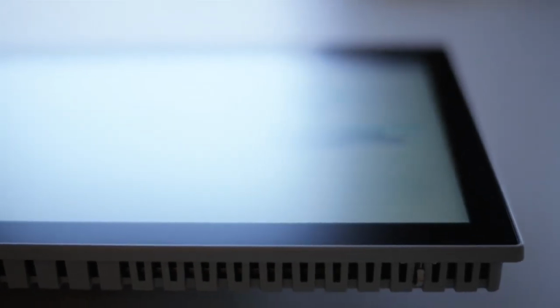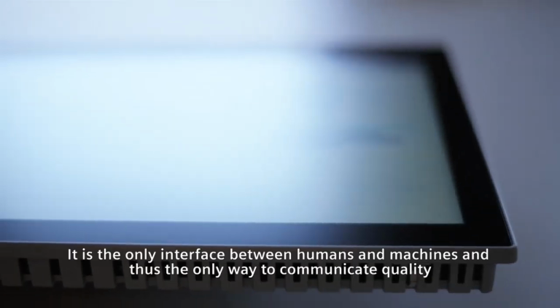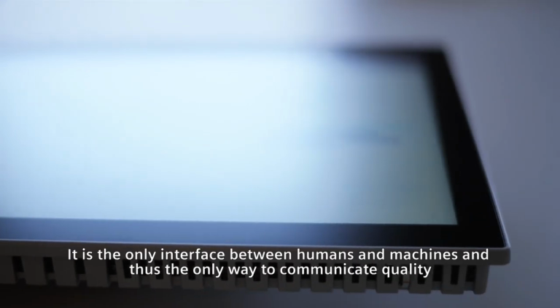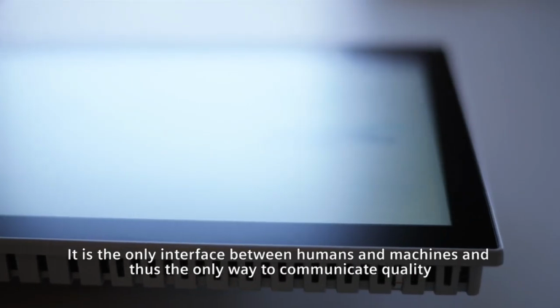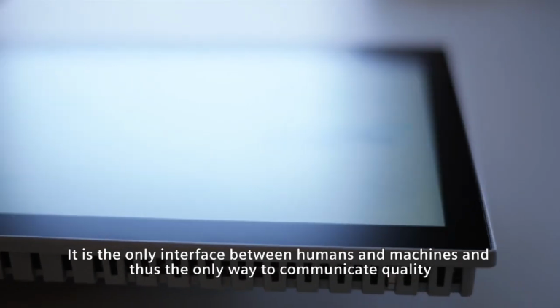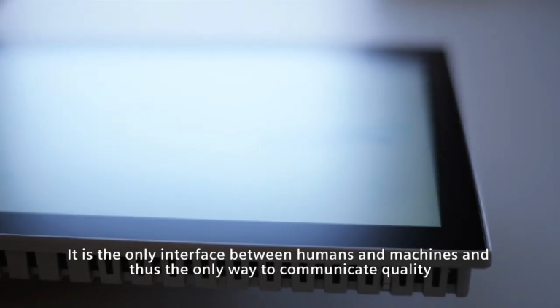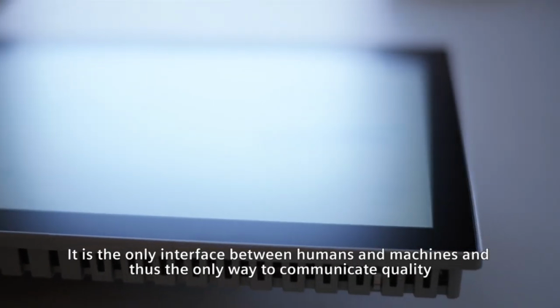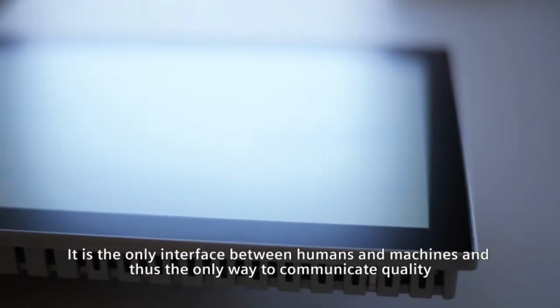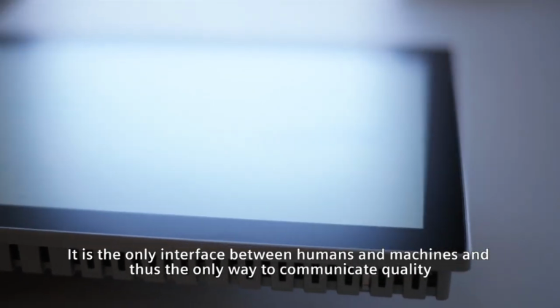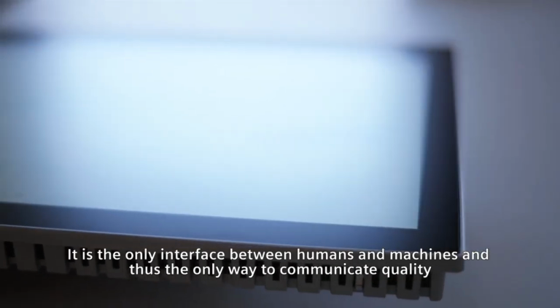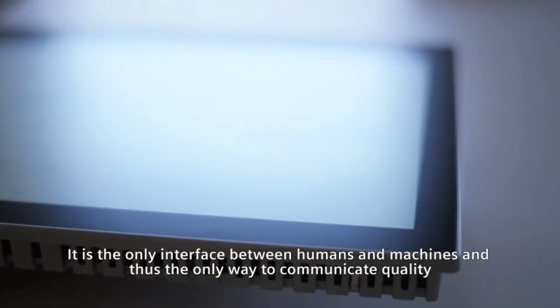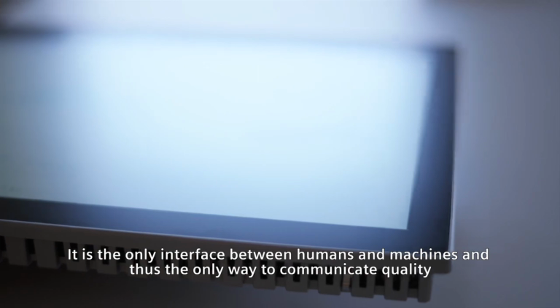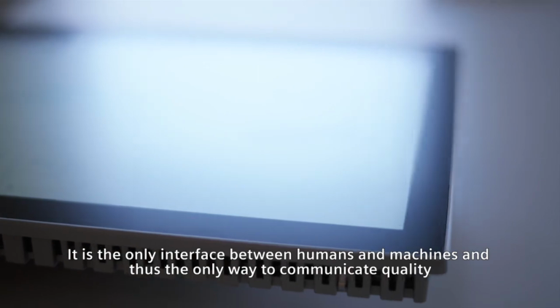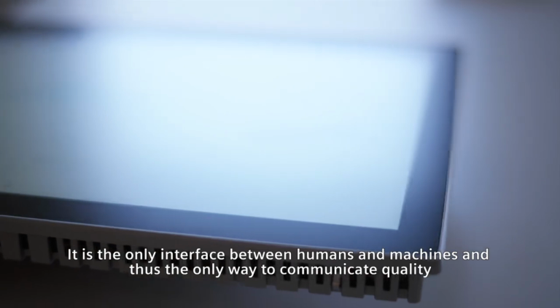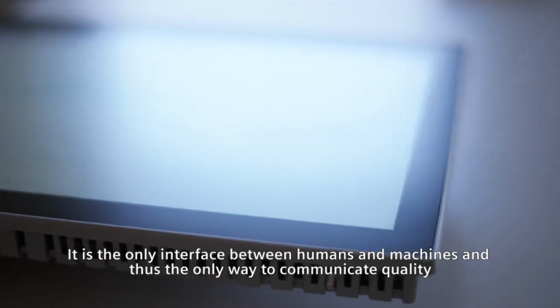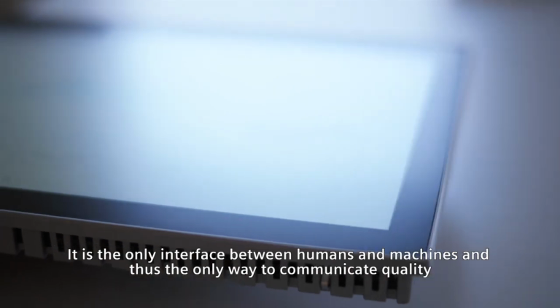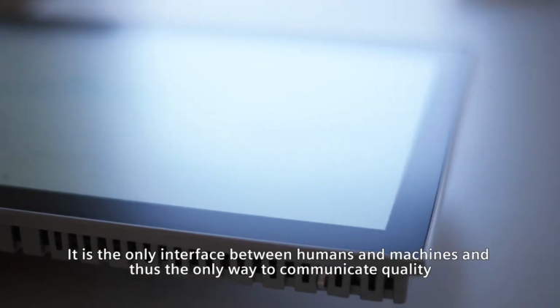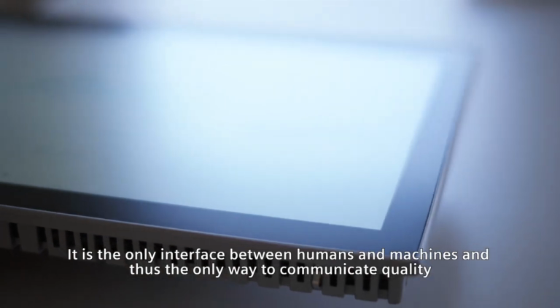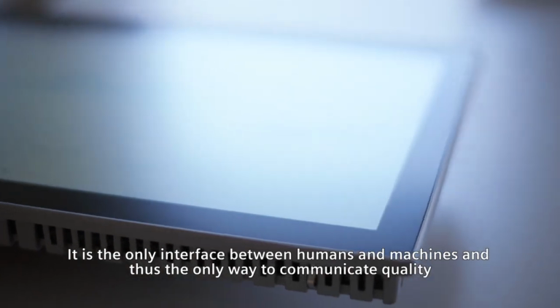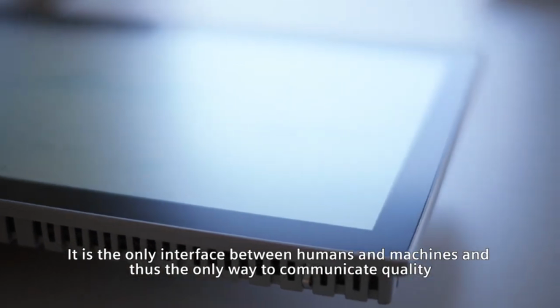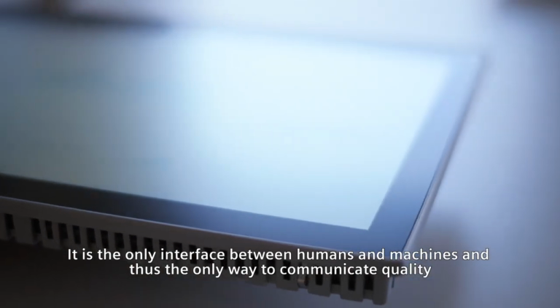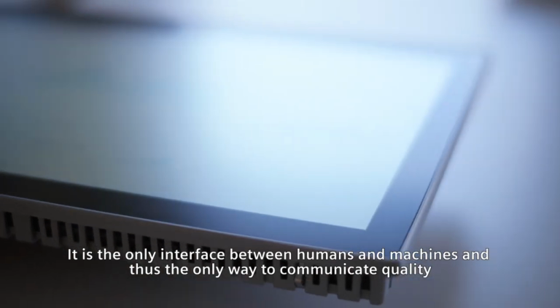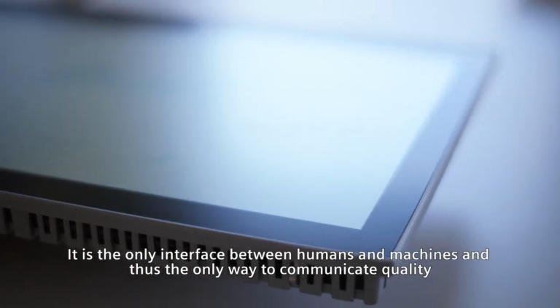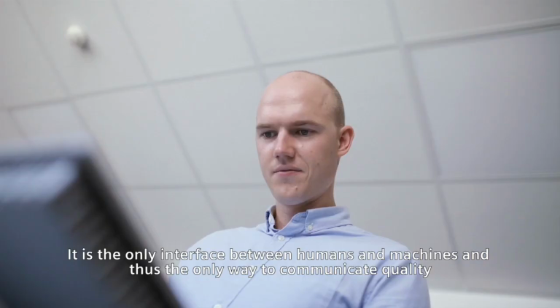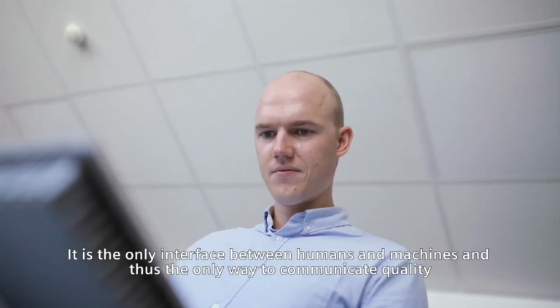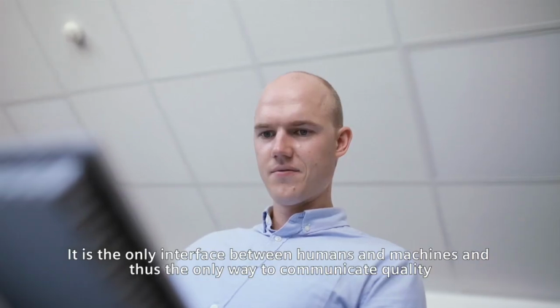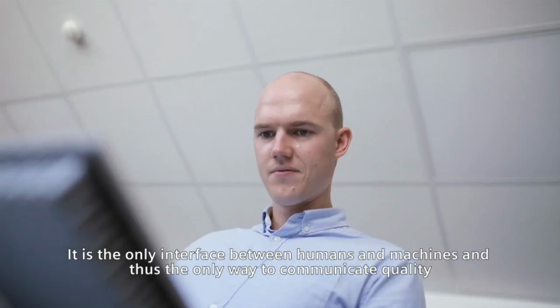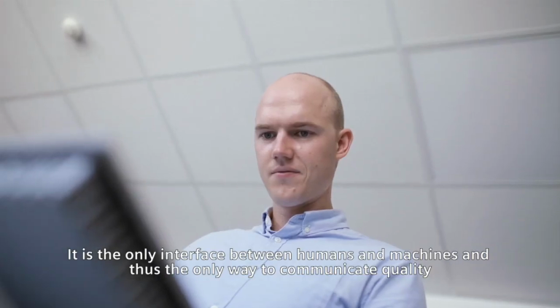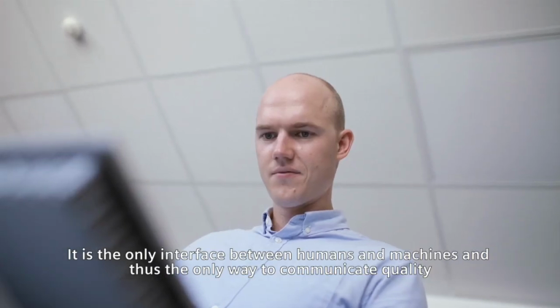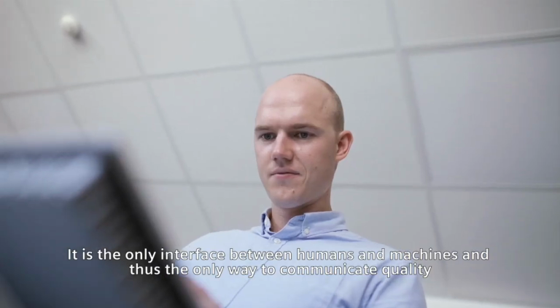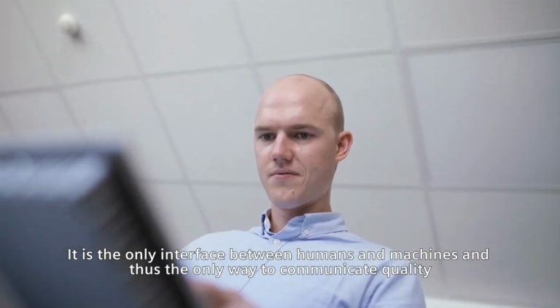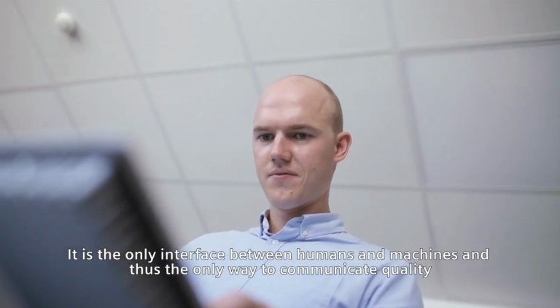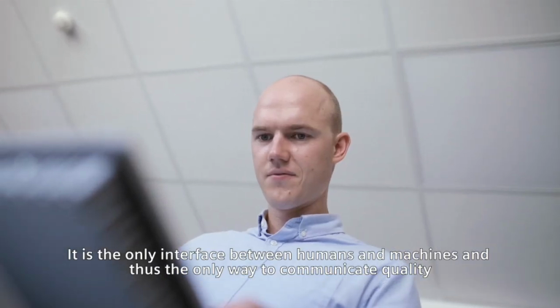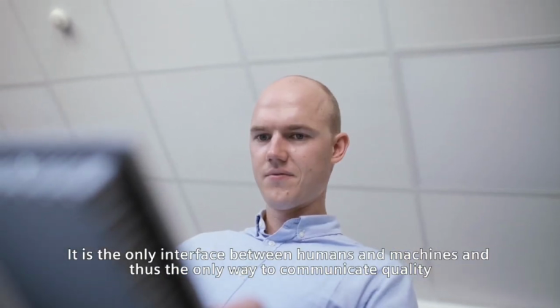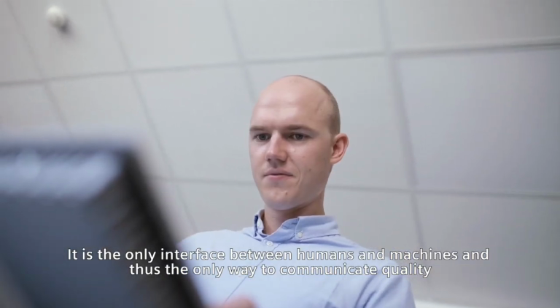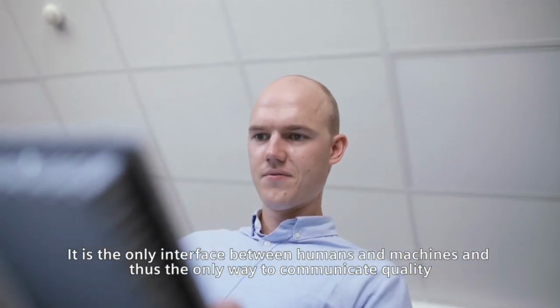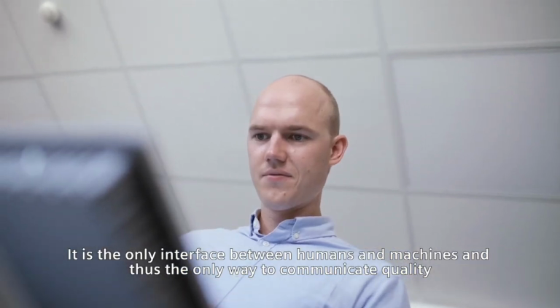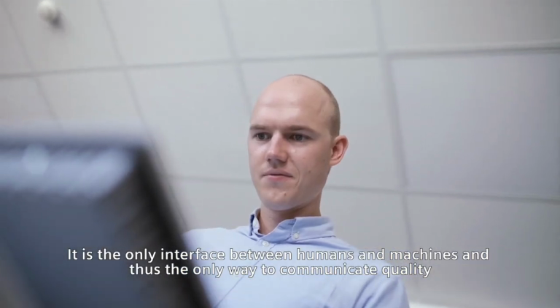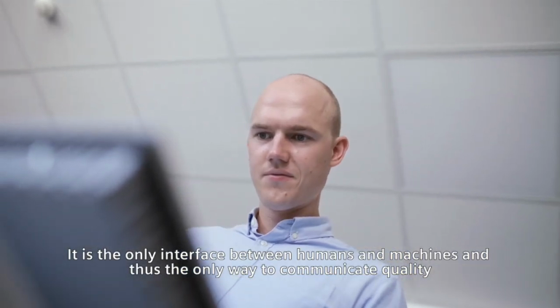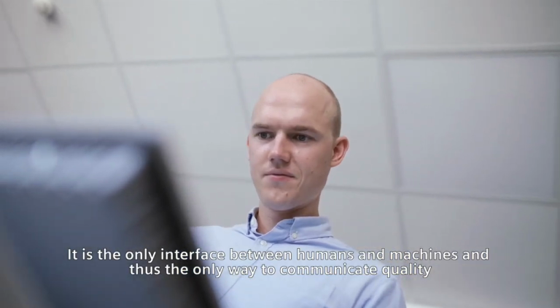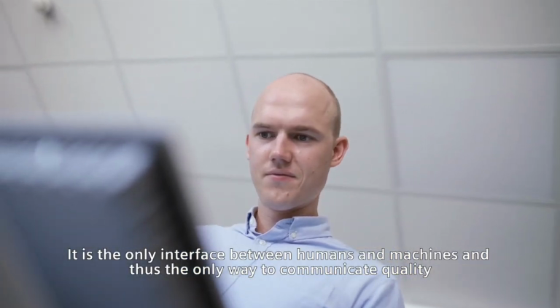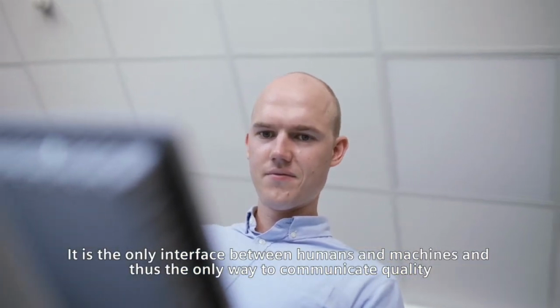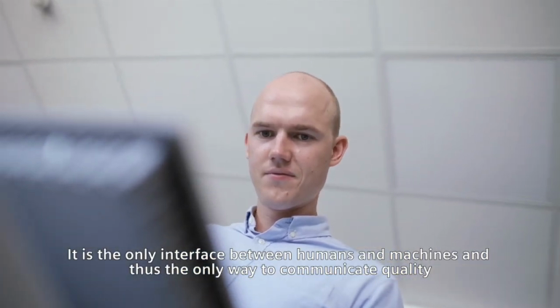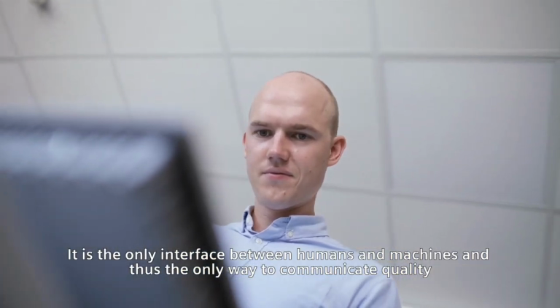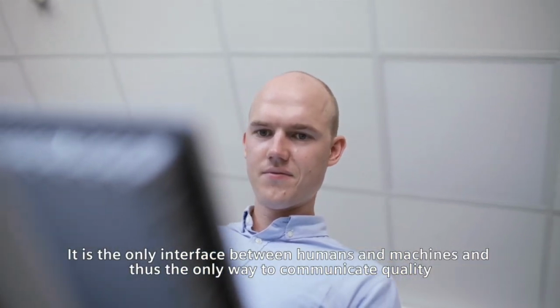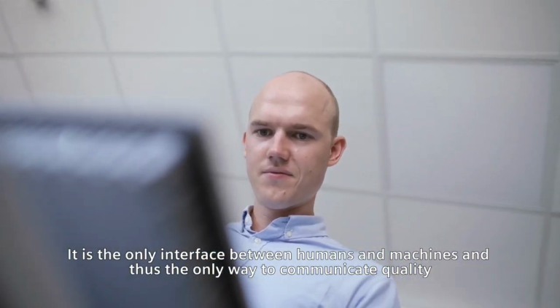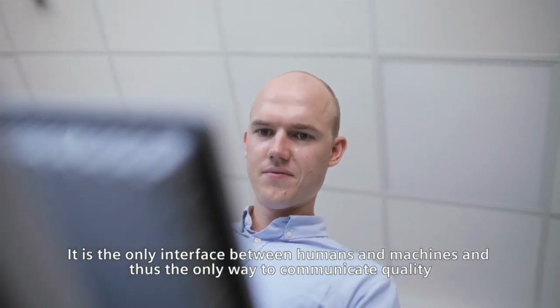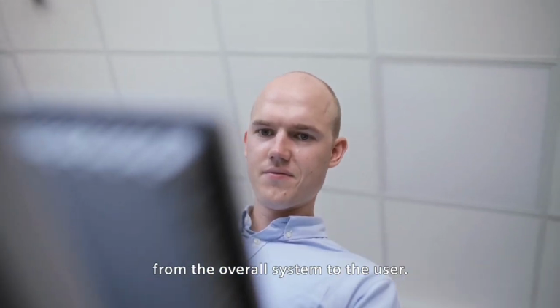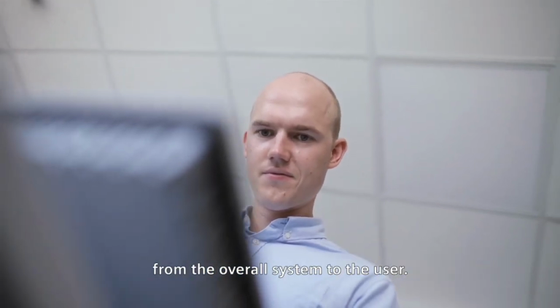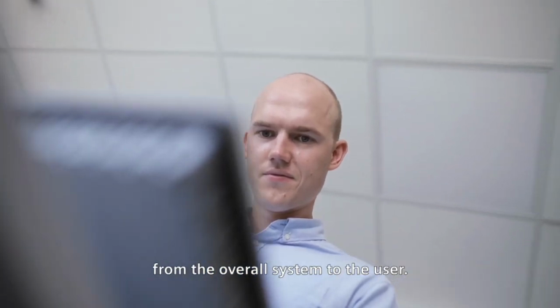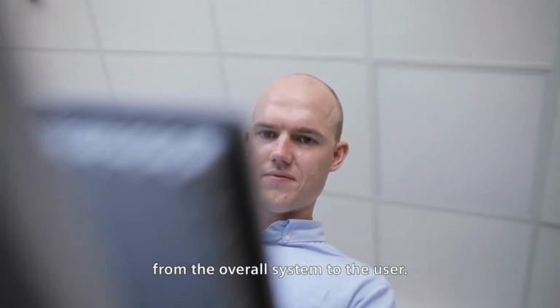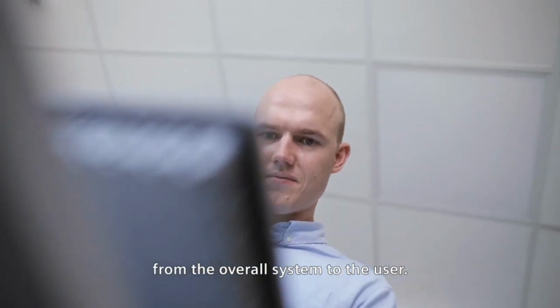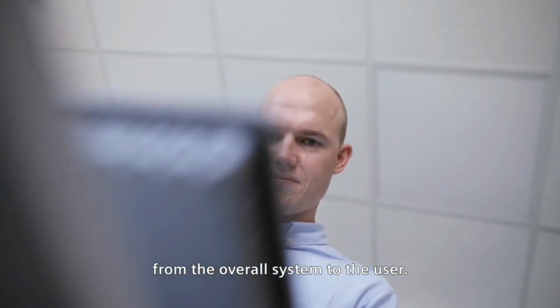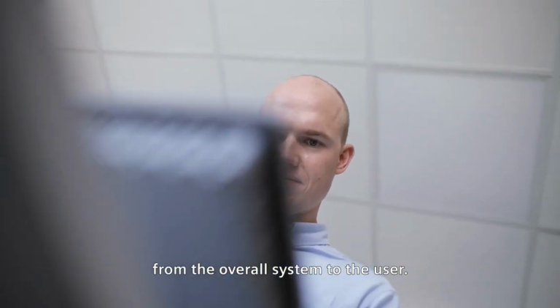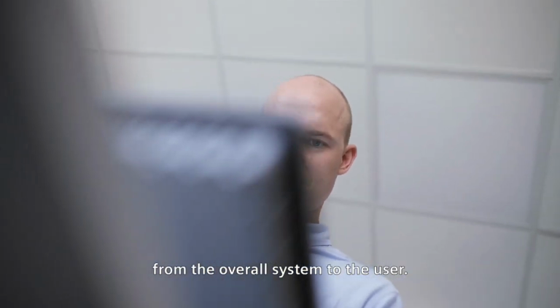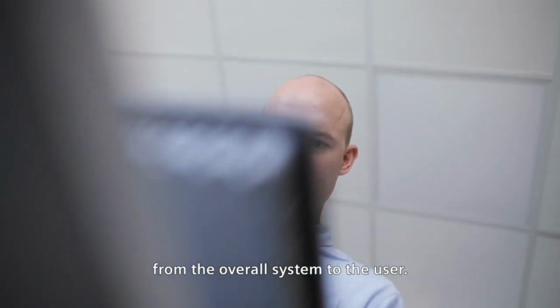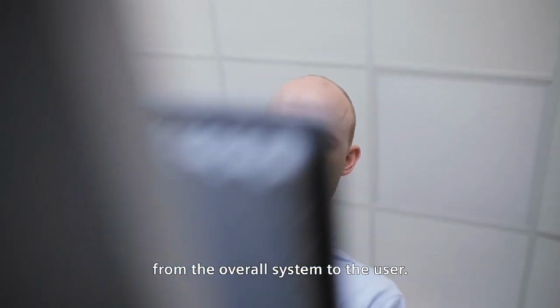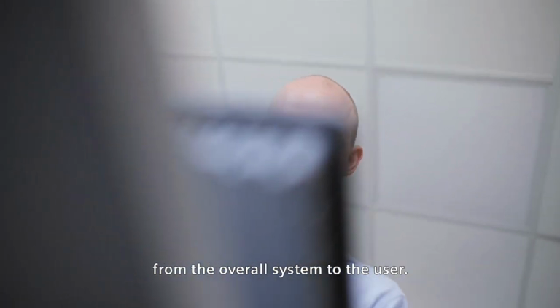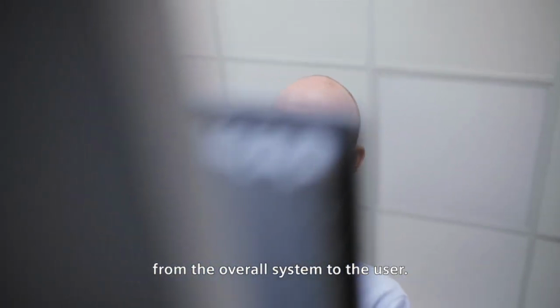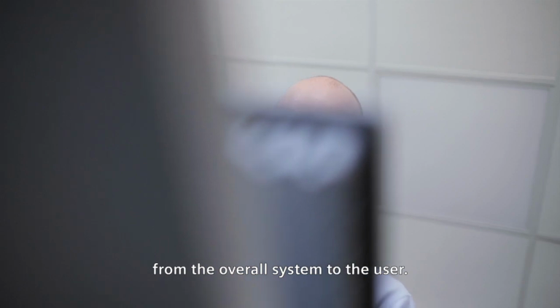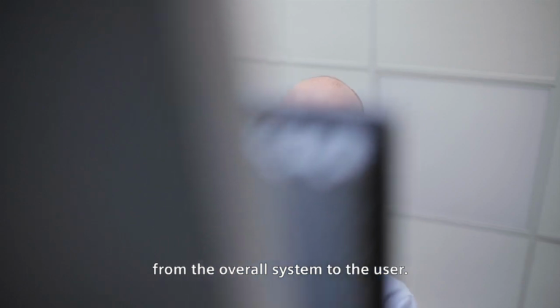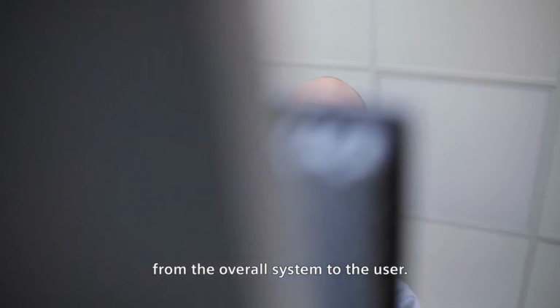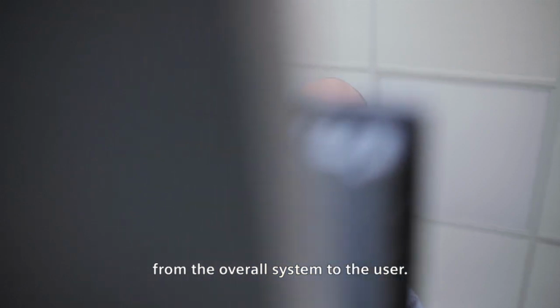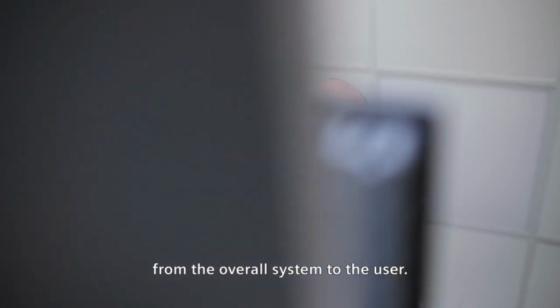It is the only interface between humans and machines, and thus the only way to communicate quality from the overall system to the user.